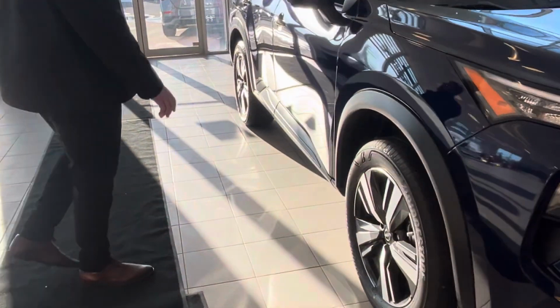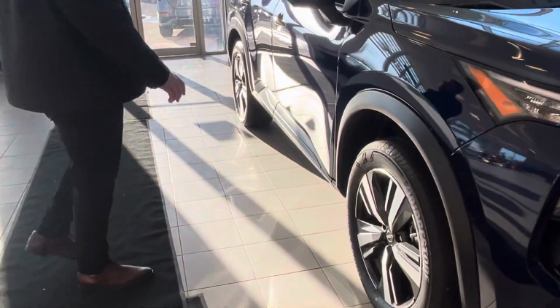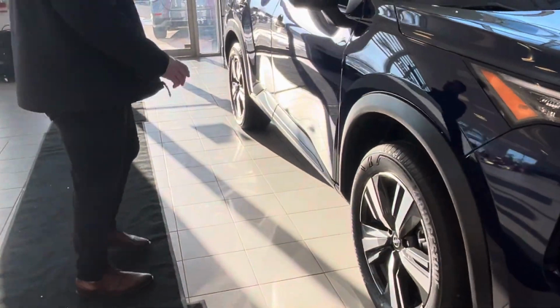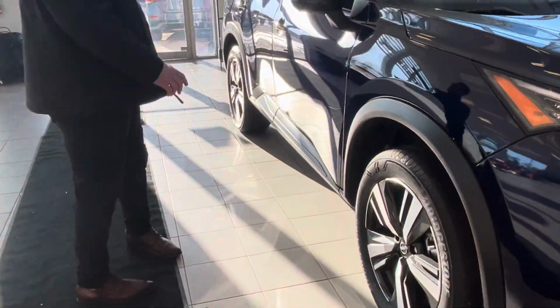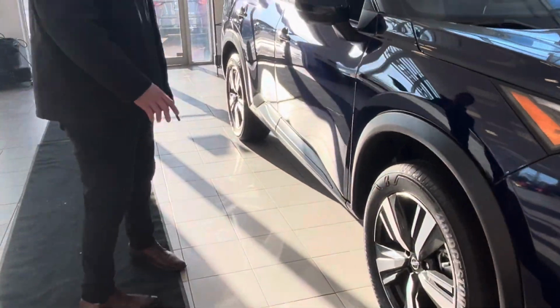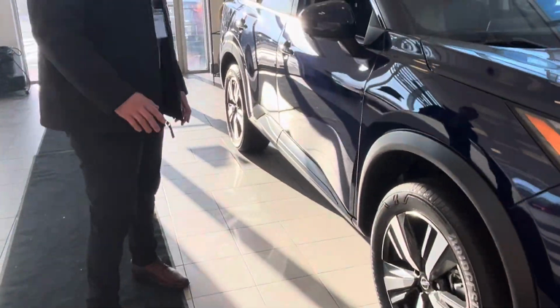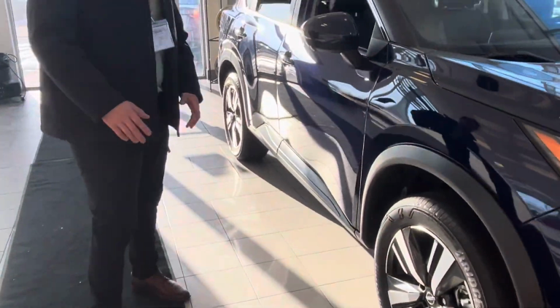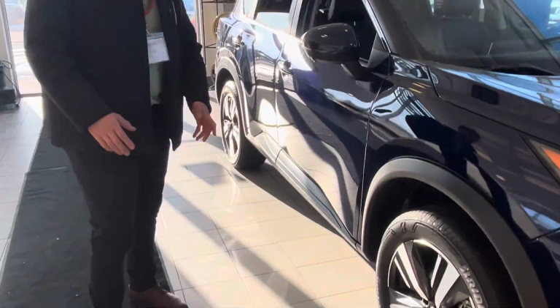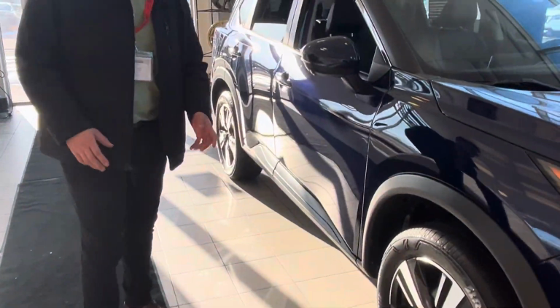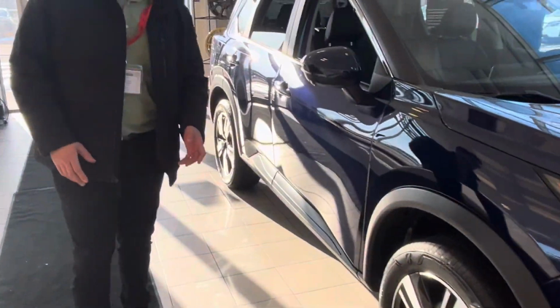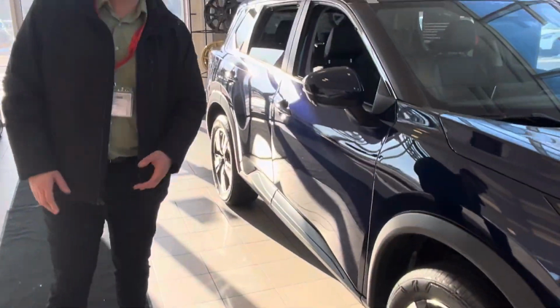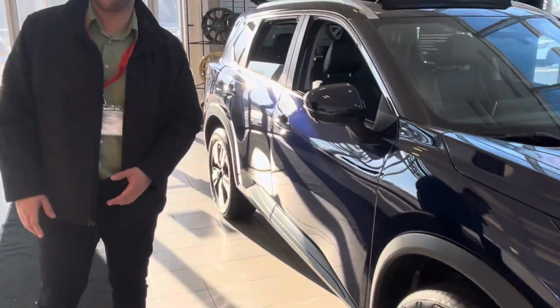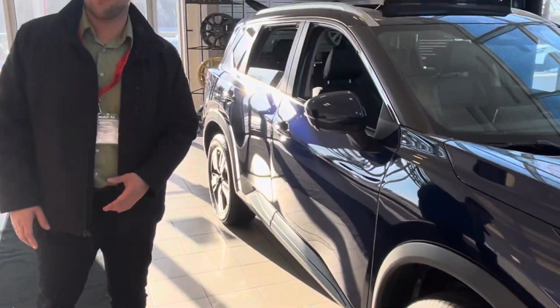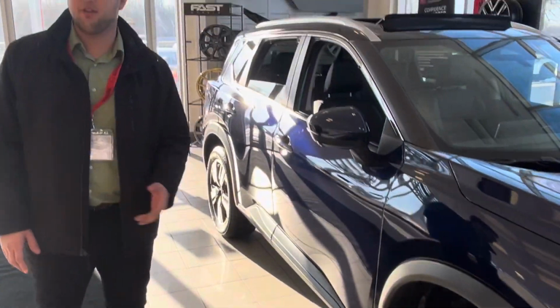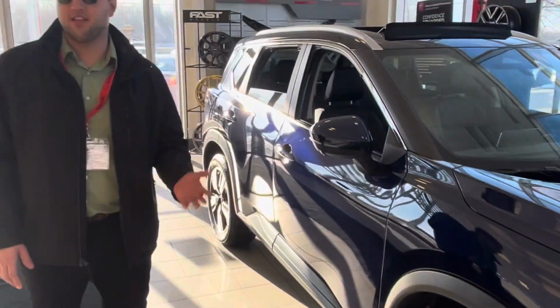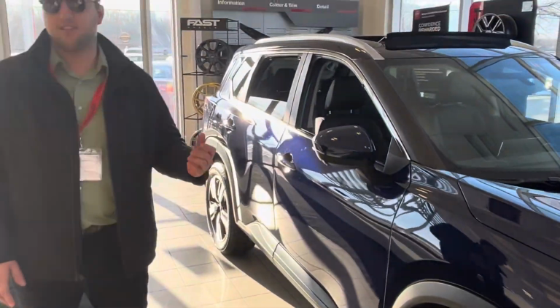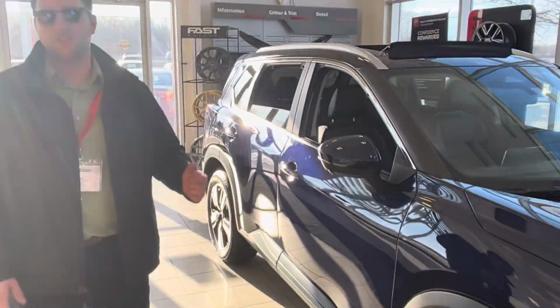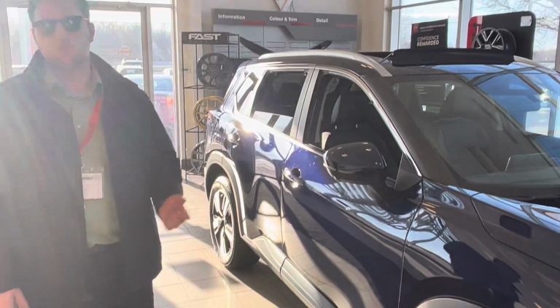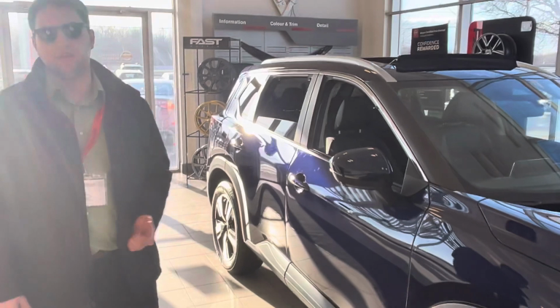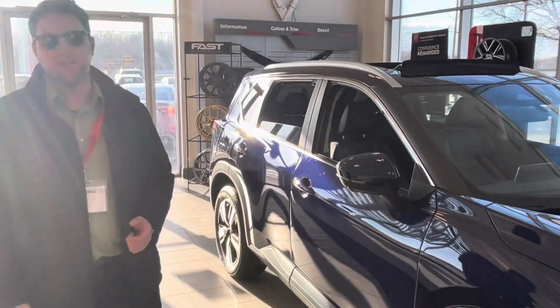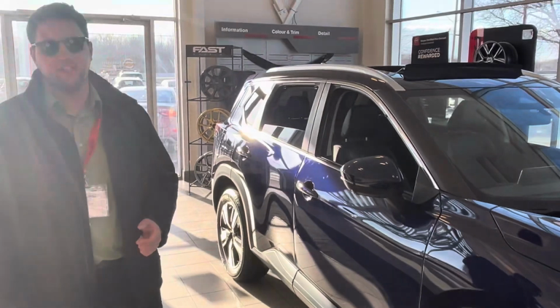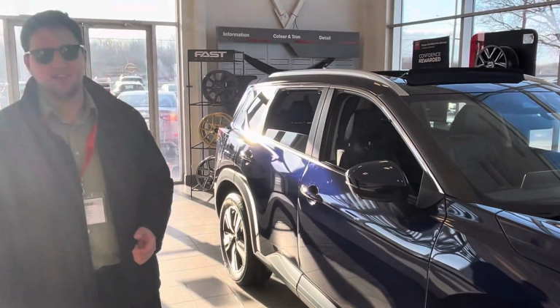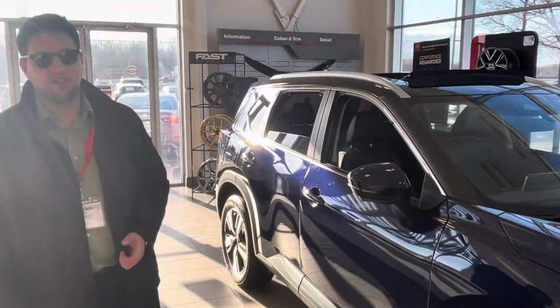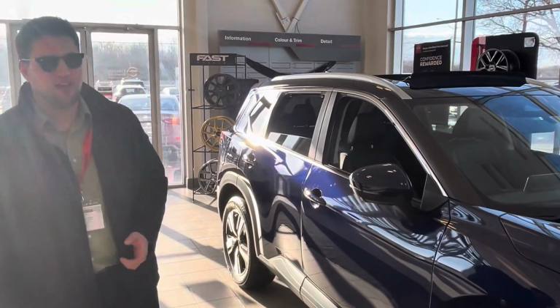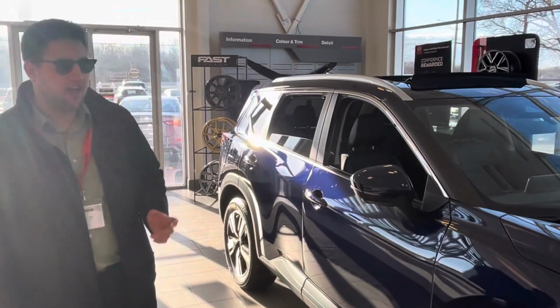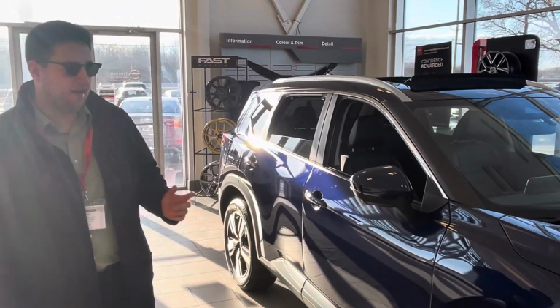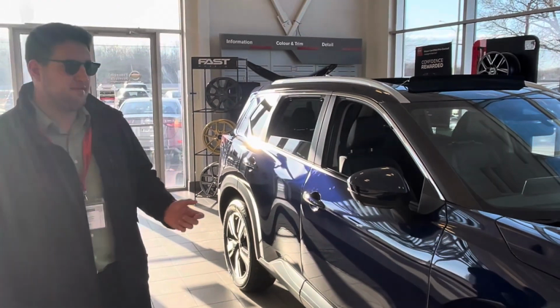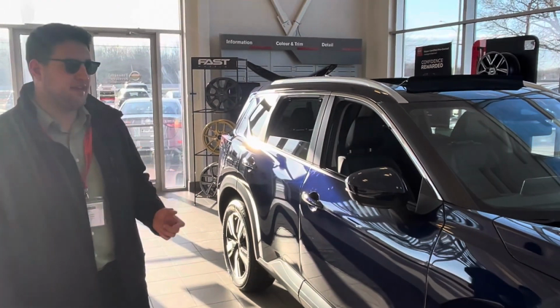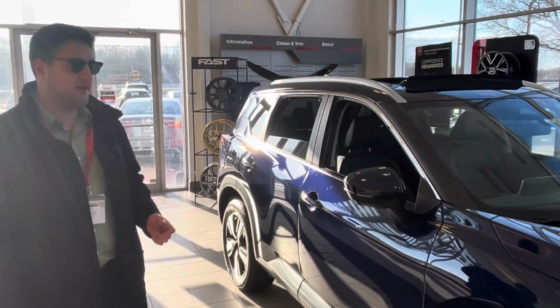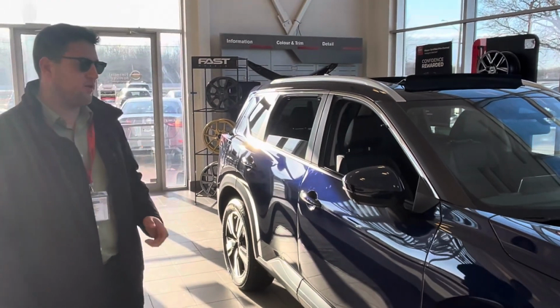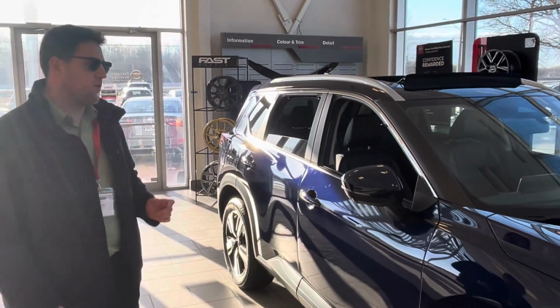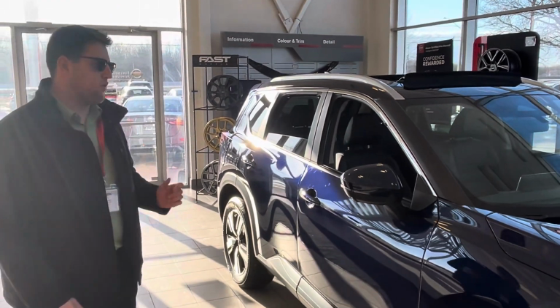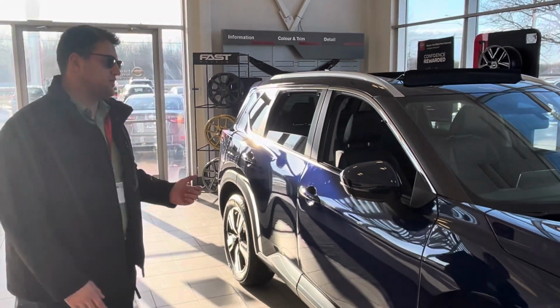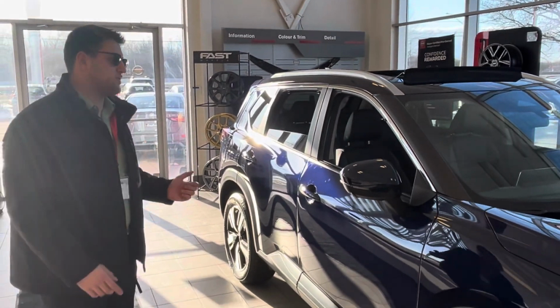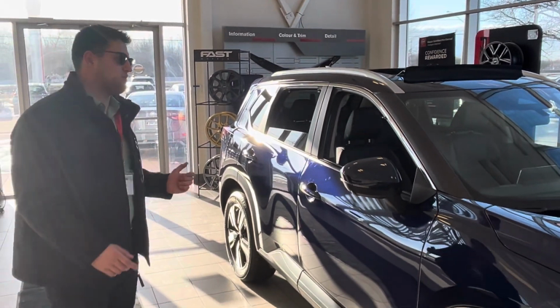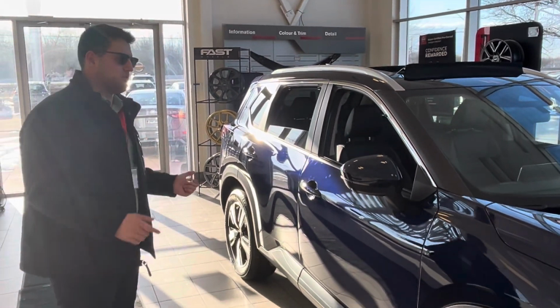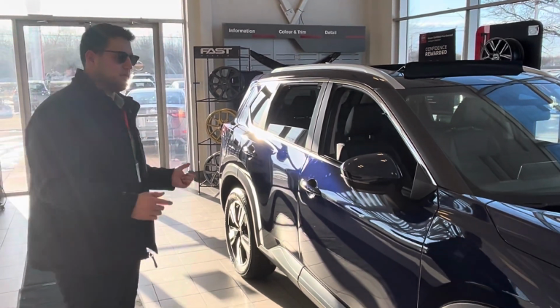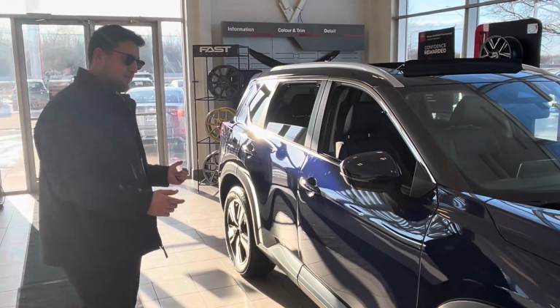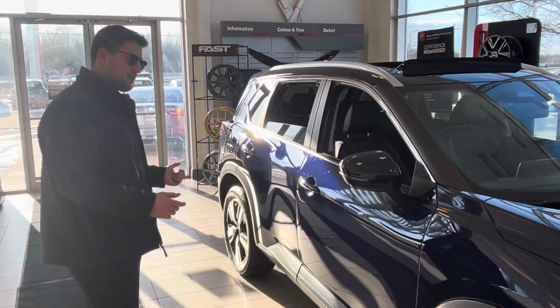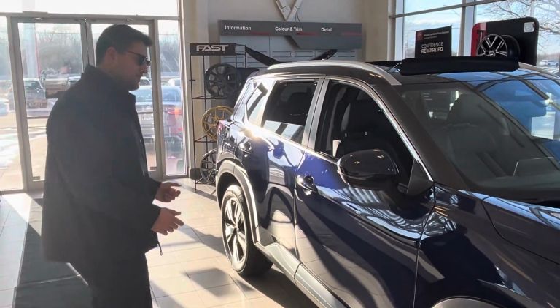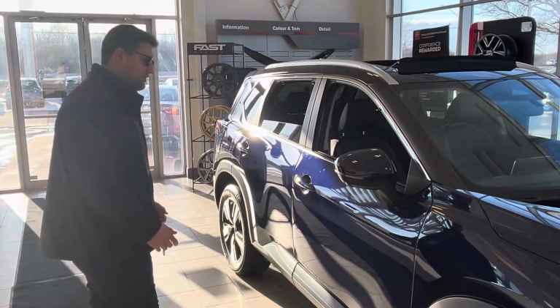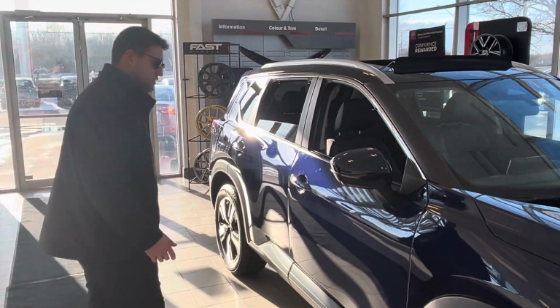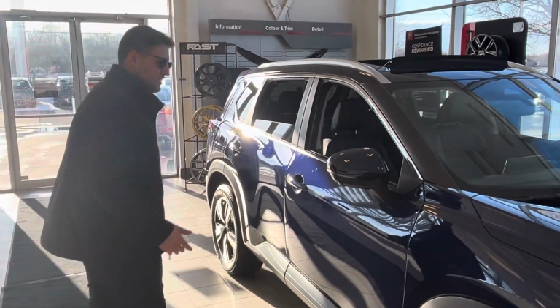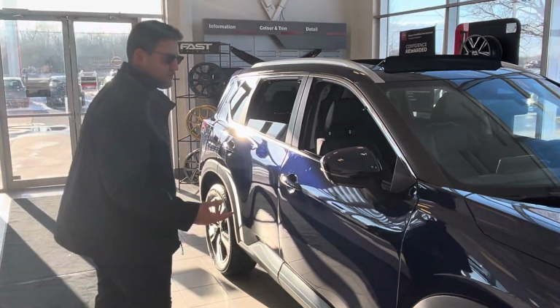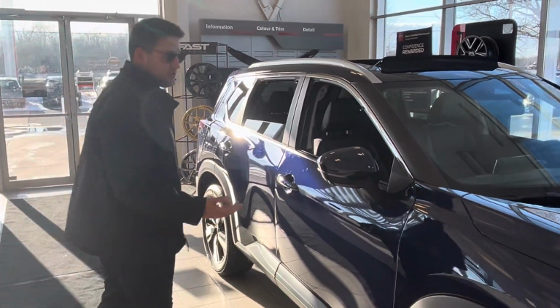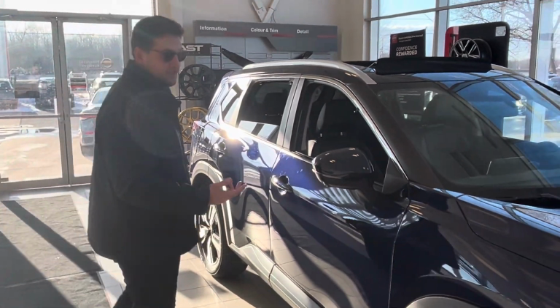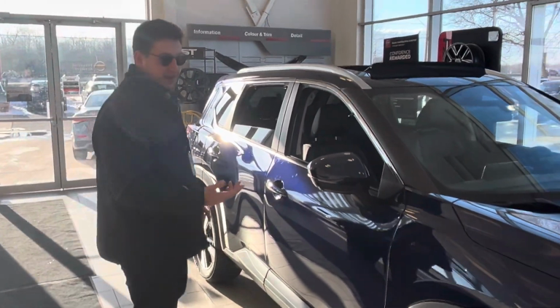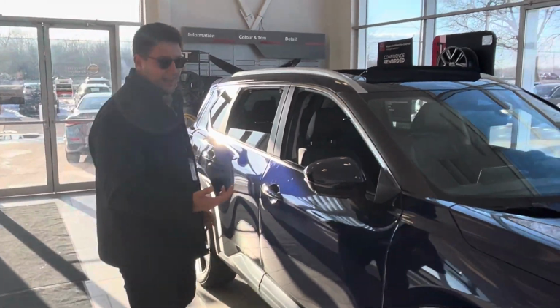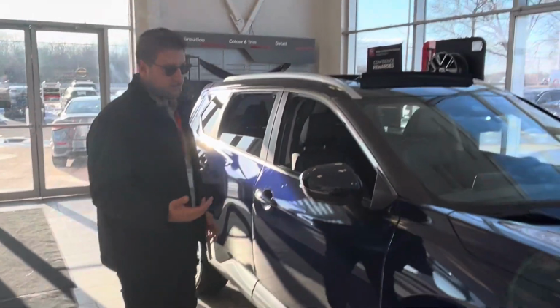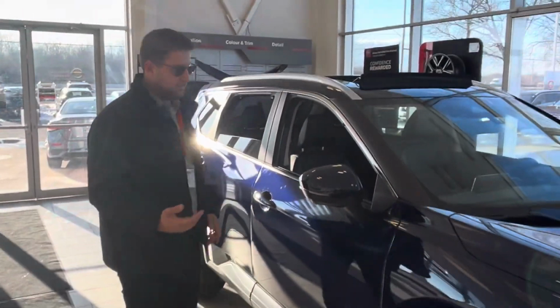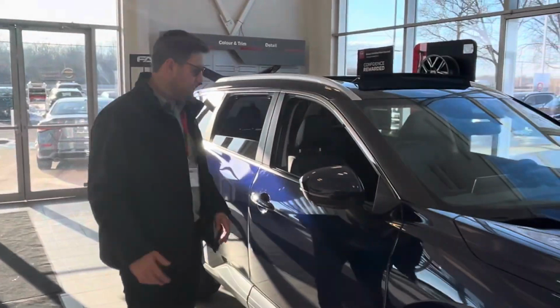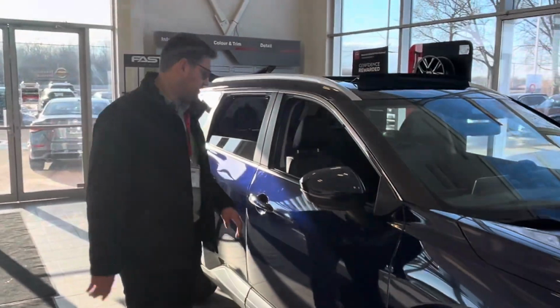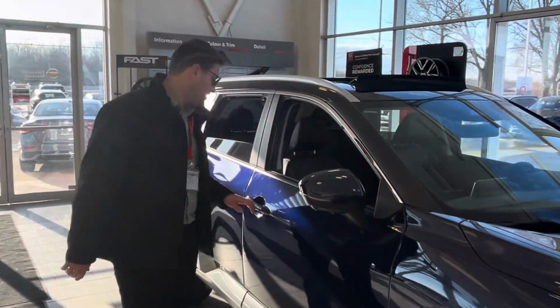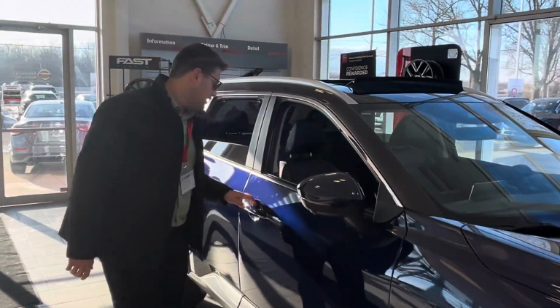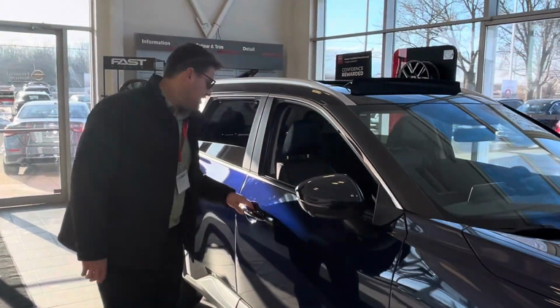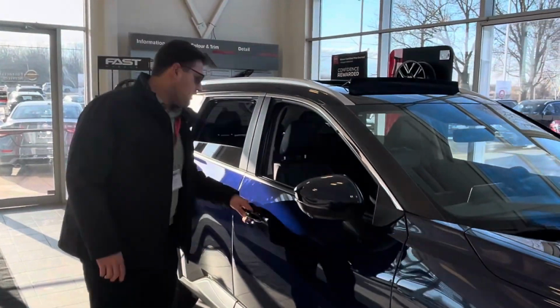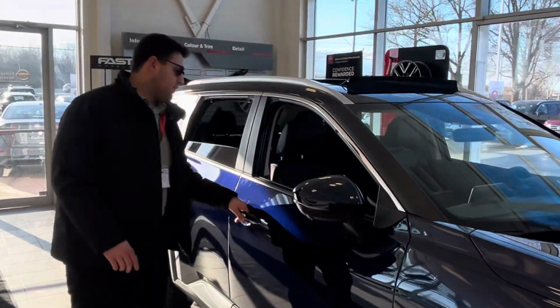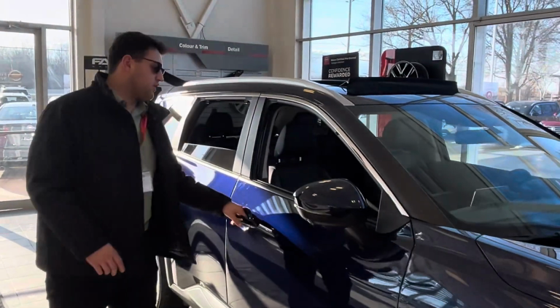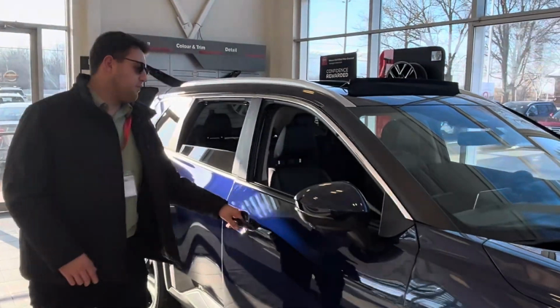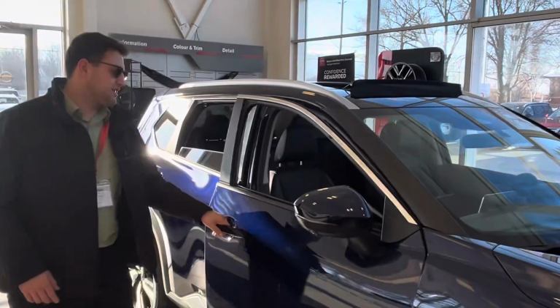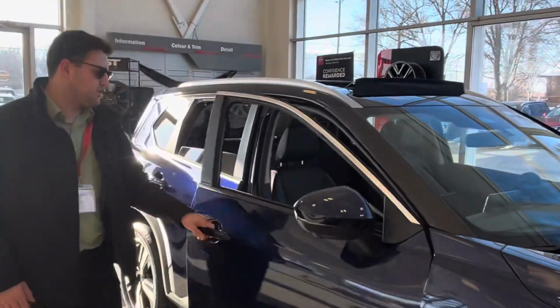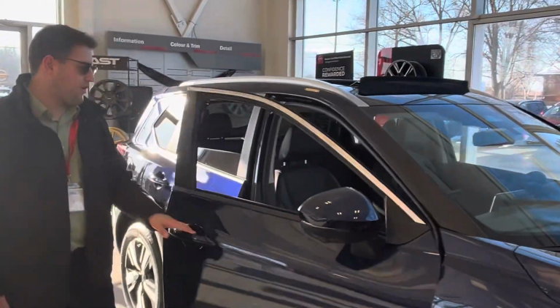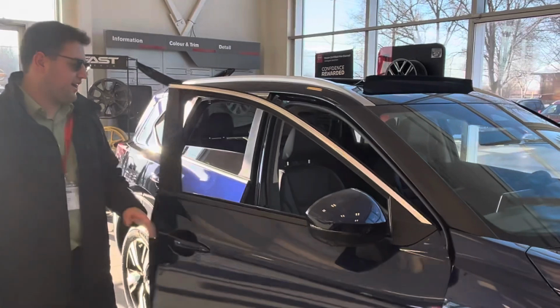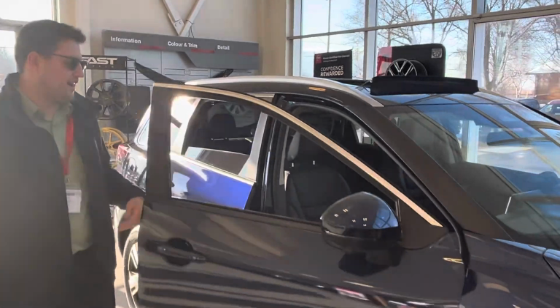It does come with a 360 camera system. You can see the surroundings of the vehicle when it's in reverse, which gives a little extra safety.